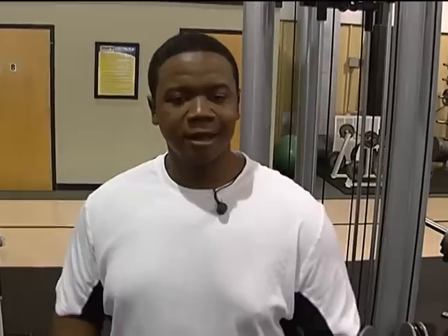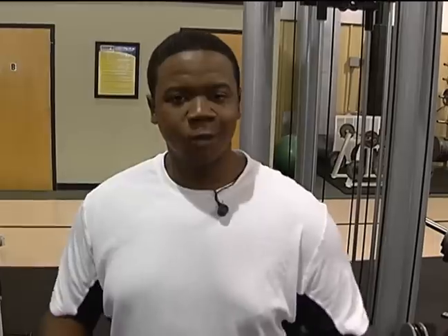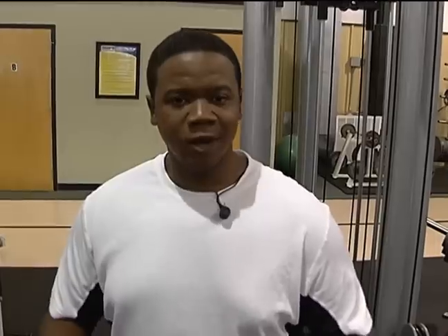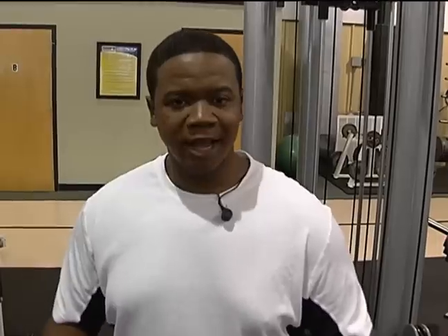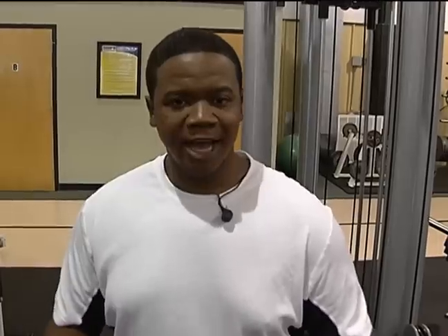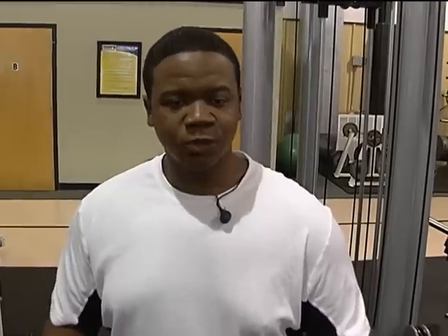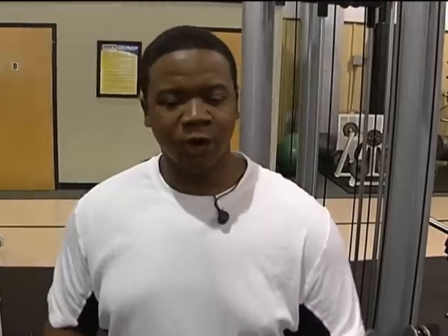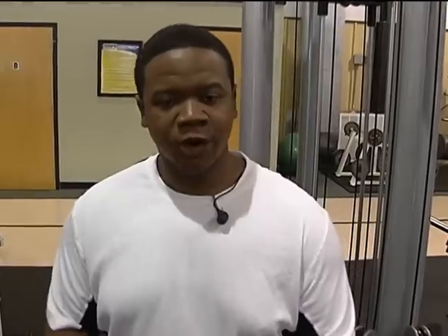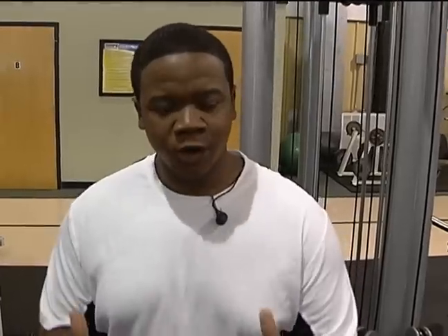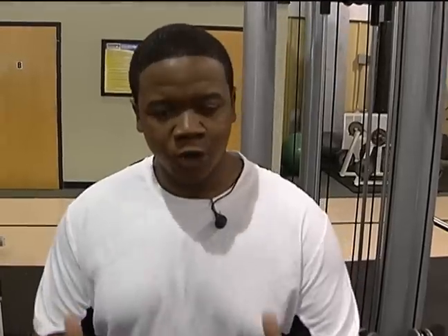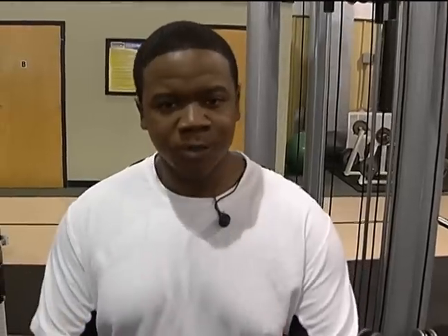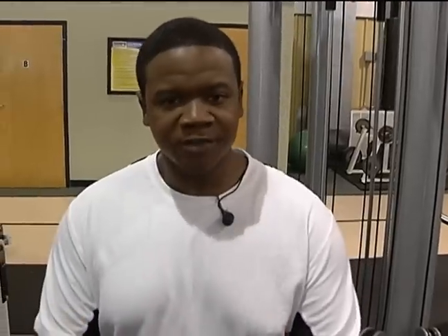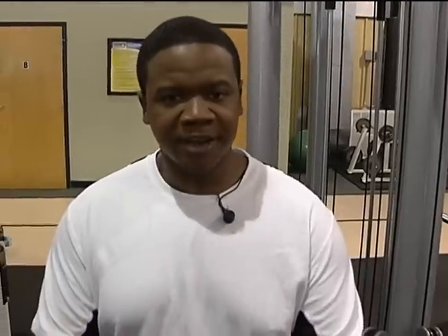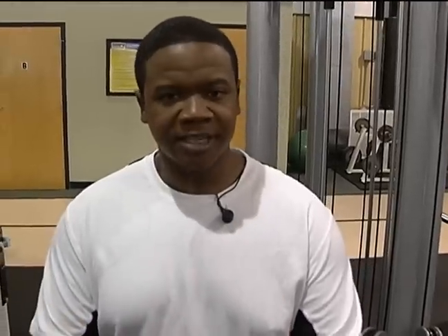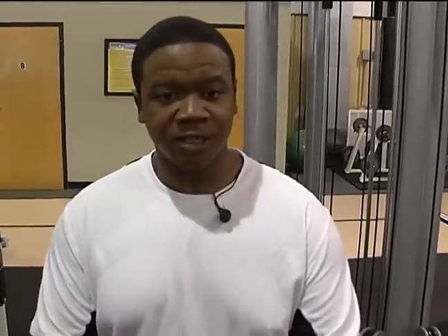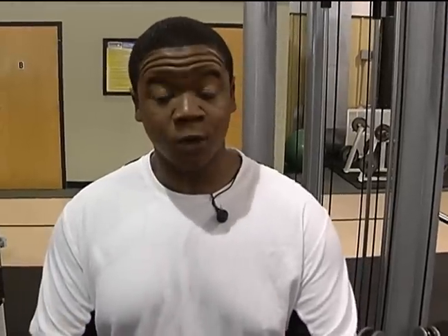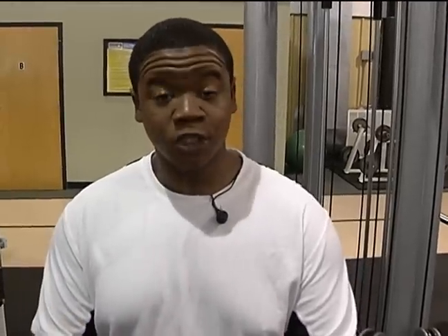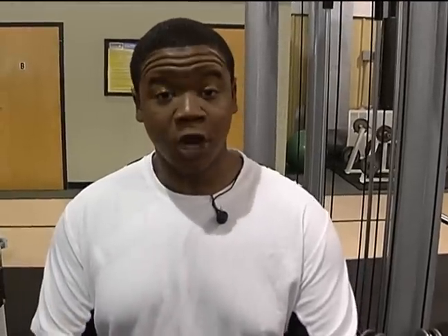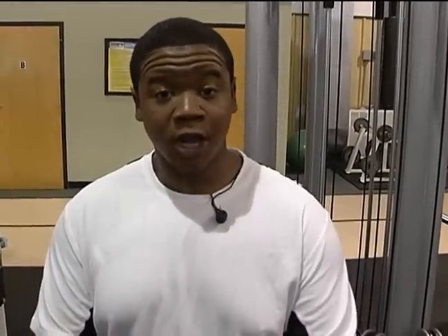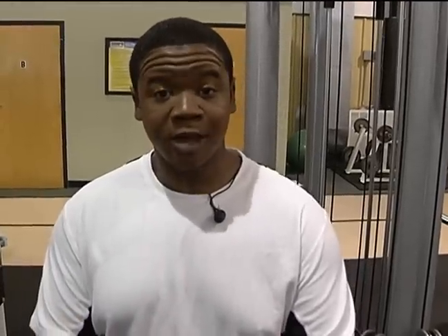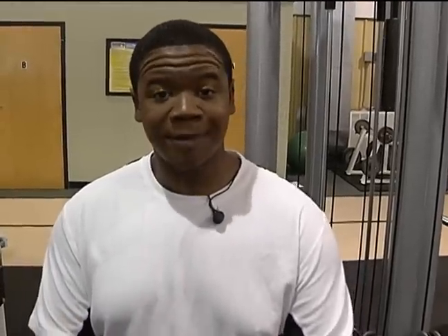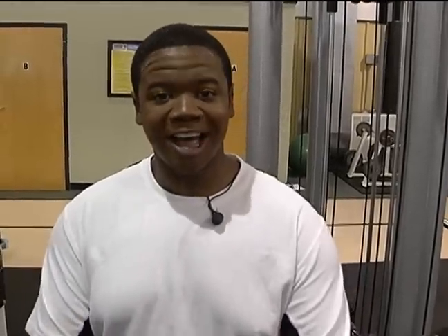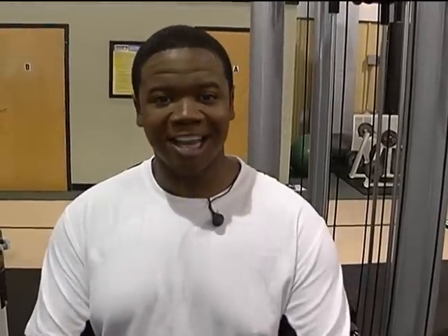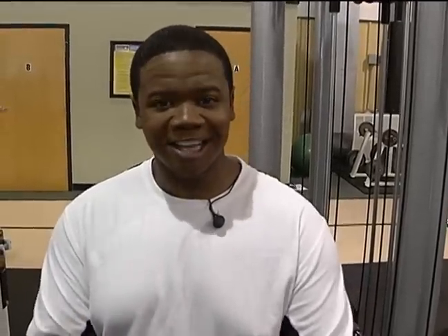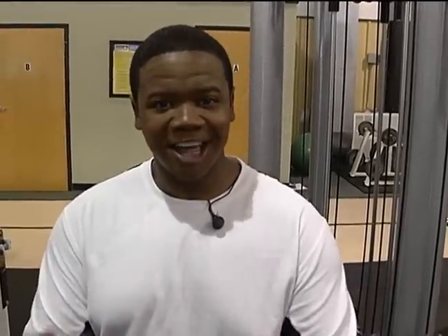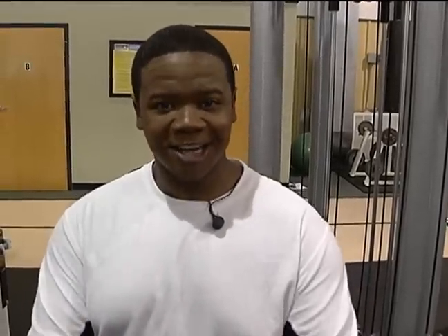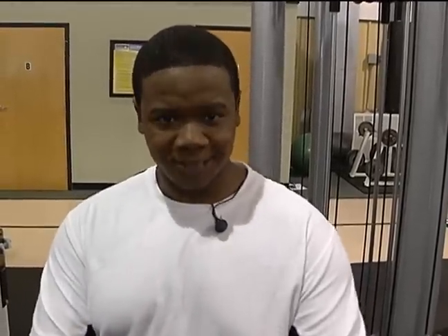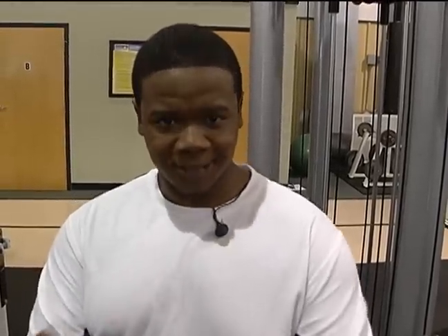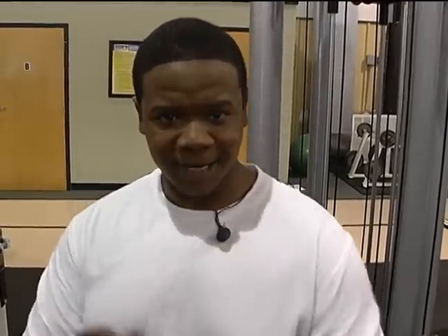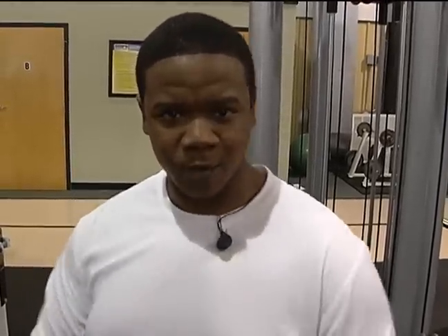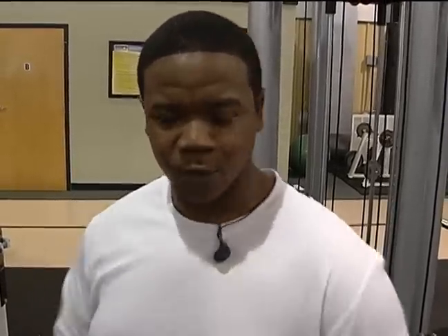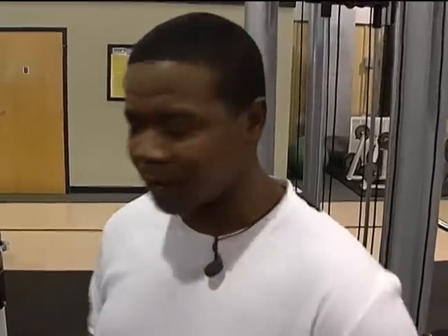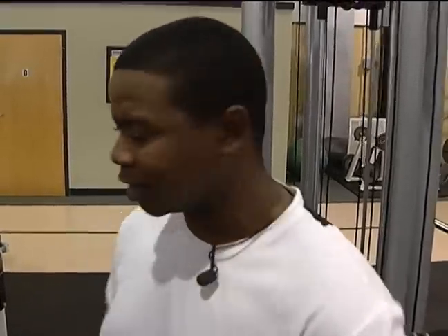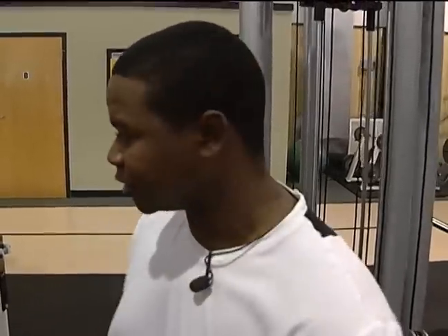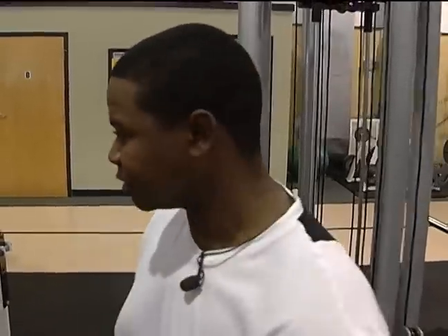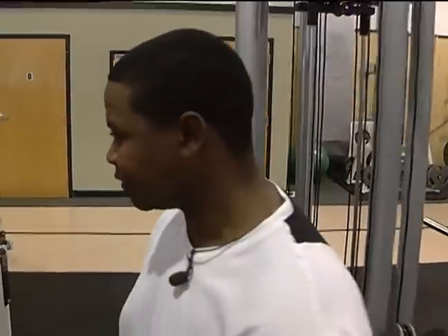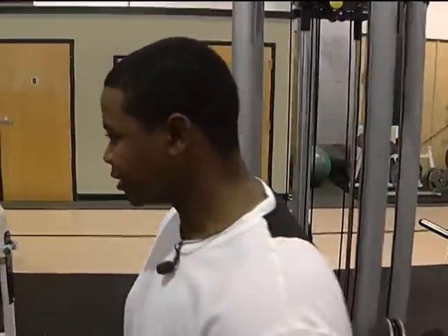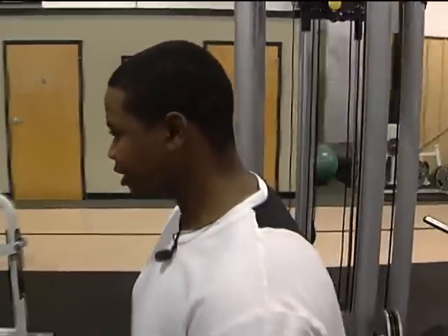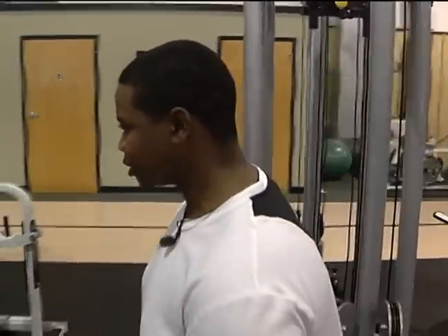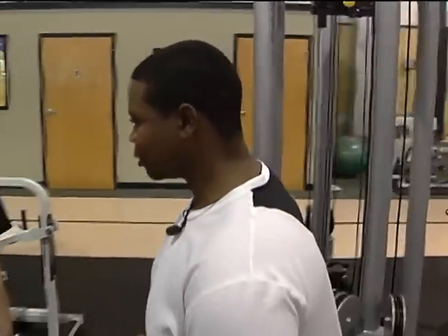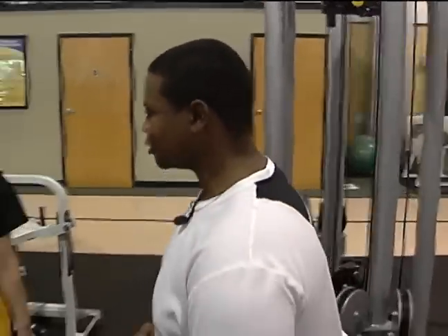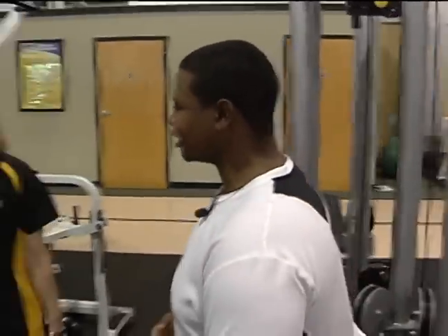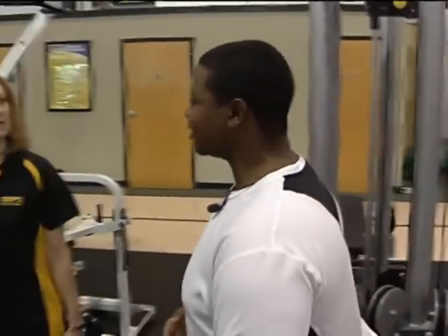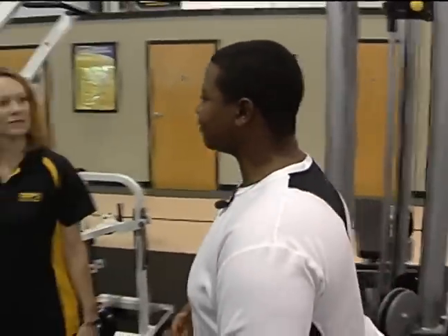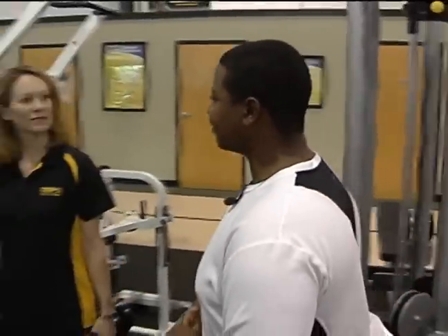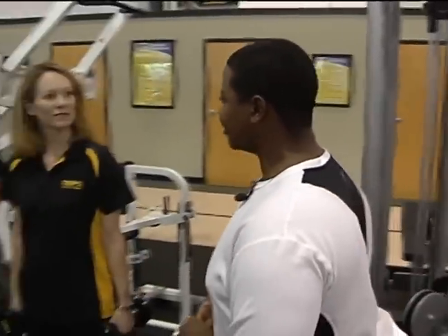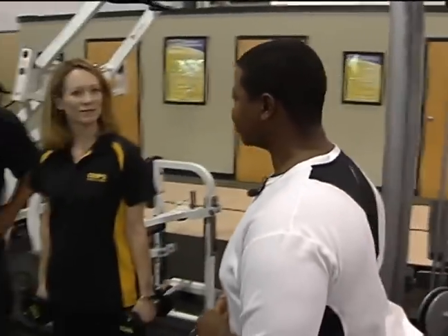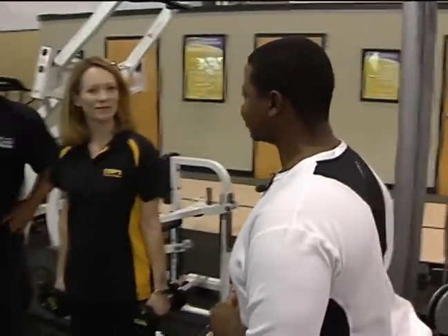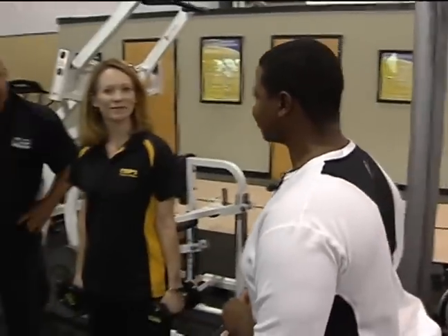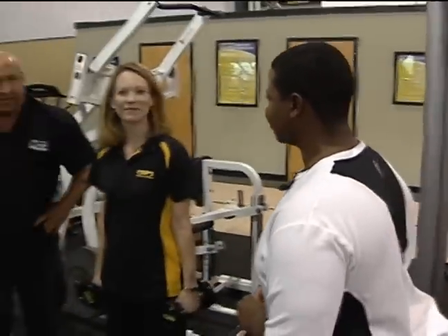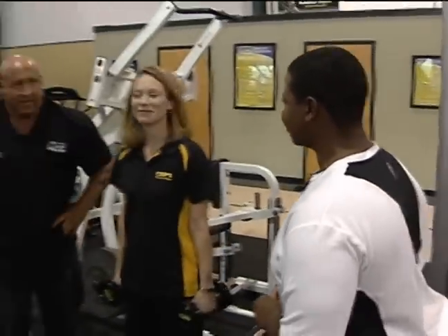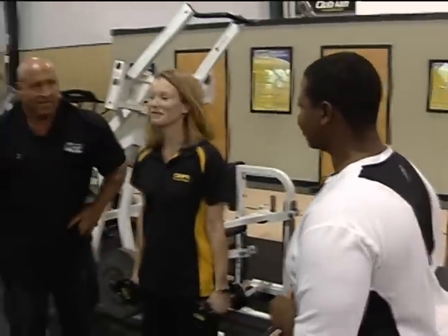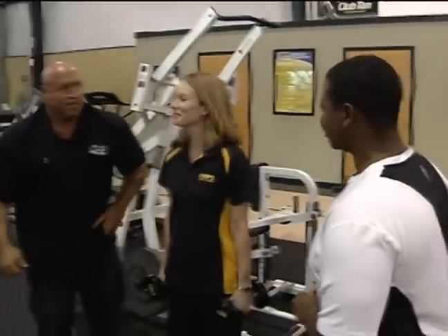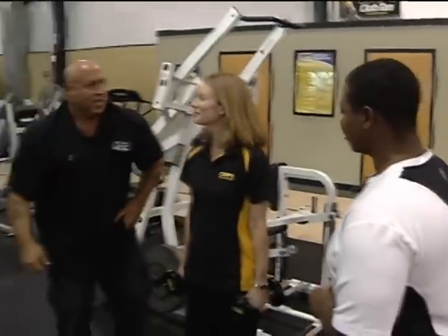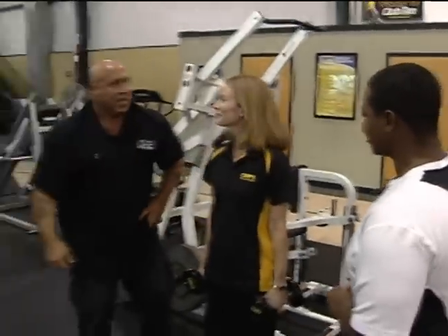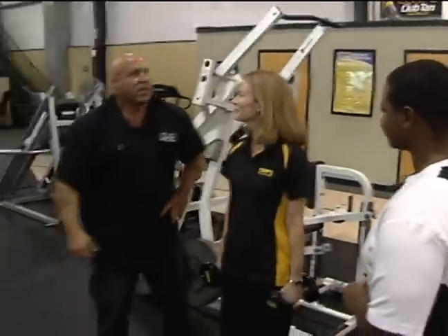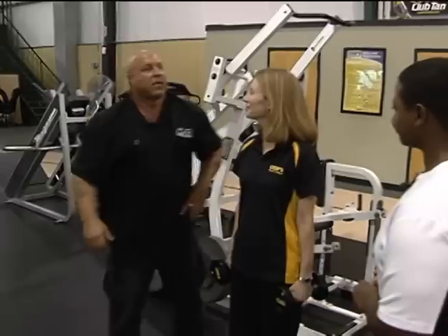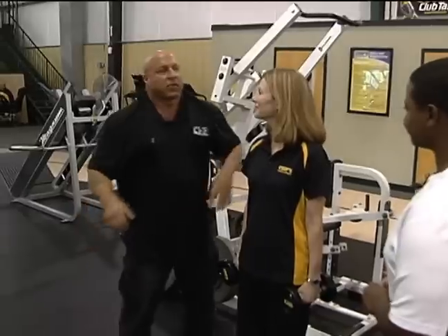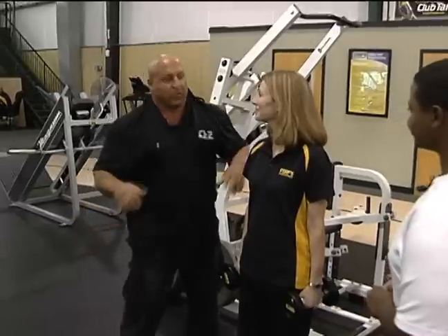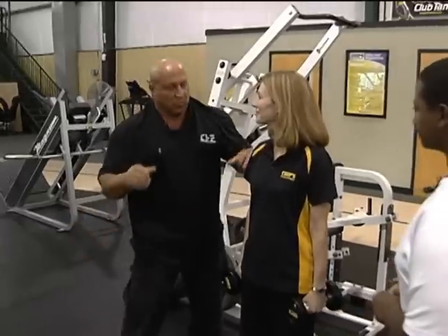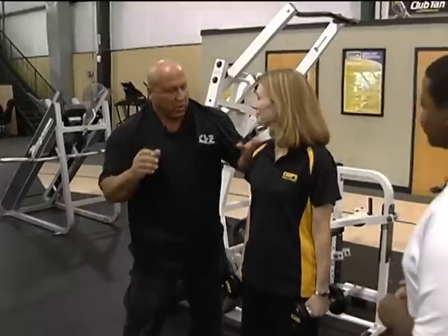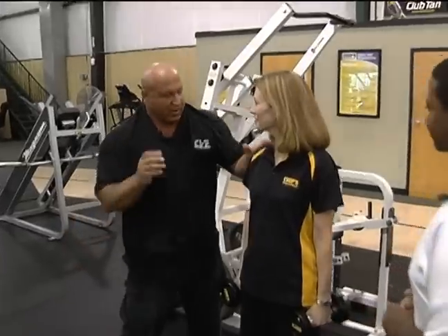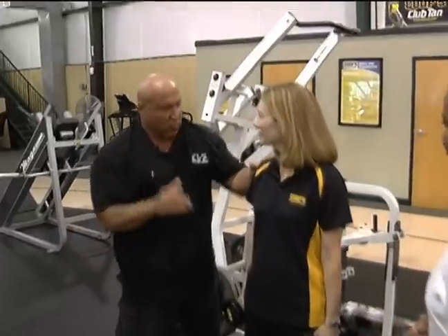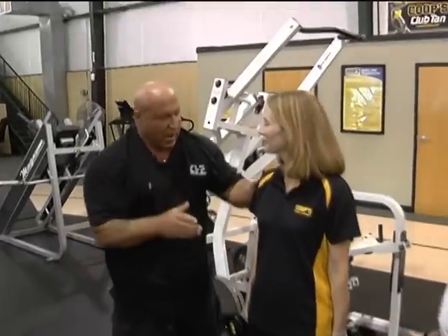Good morning, guys. We're here at Coop's Fitness, and we're talking about lunges today with weight loss and fitness expert John Defendus. Good morning. Good morning, Greg.